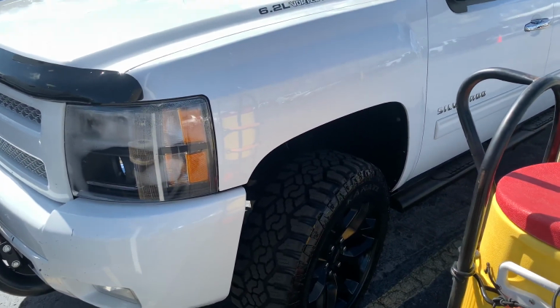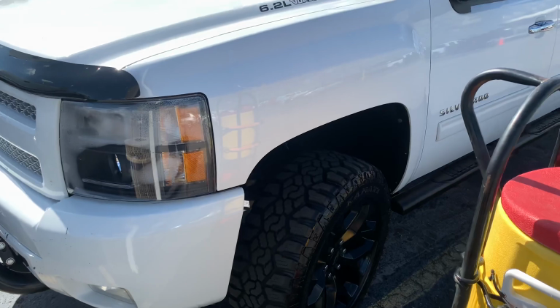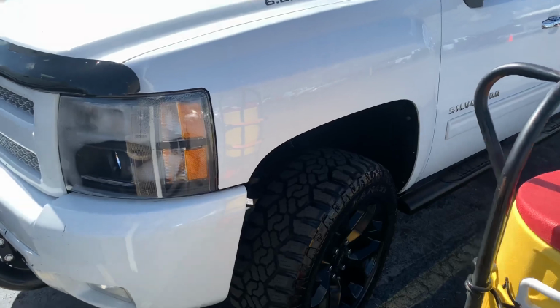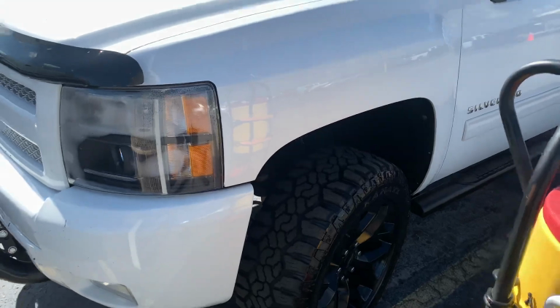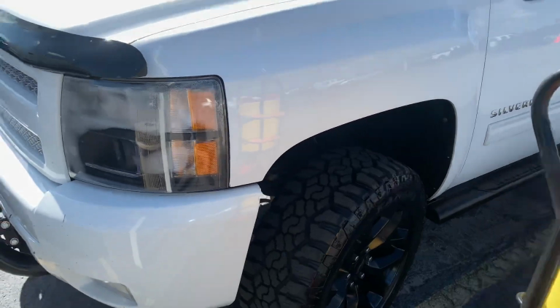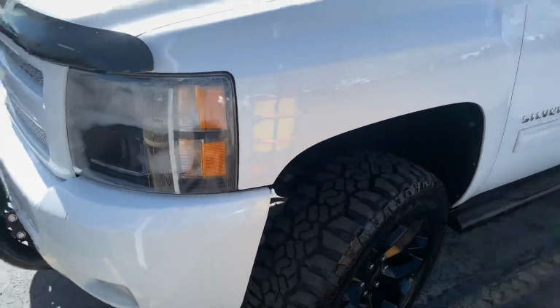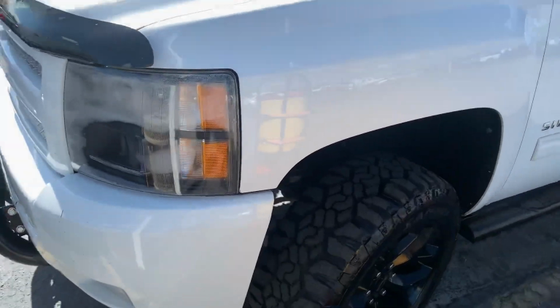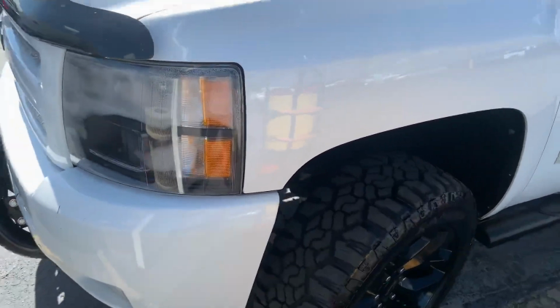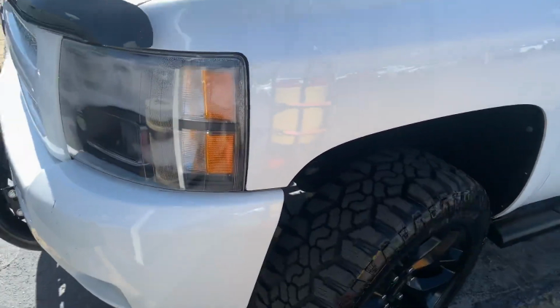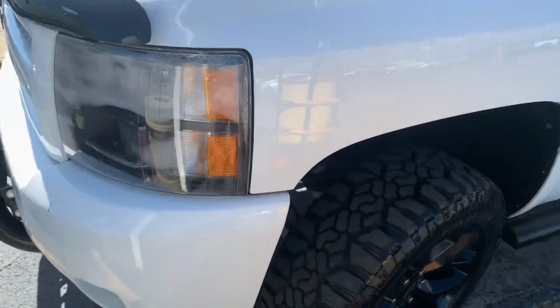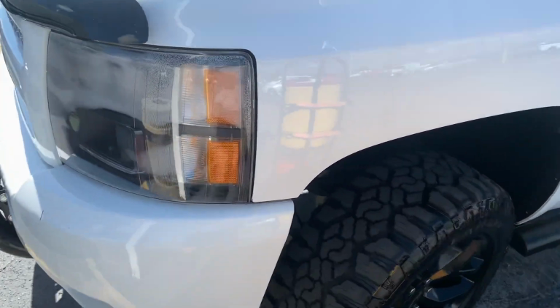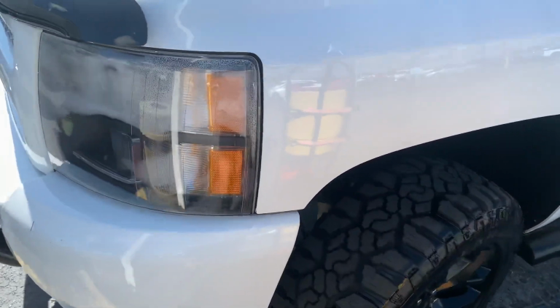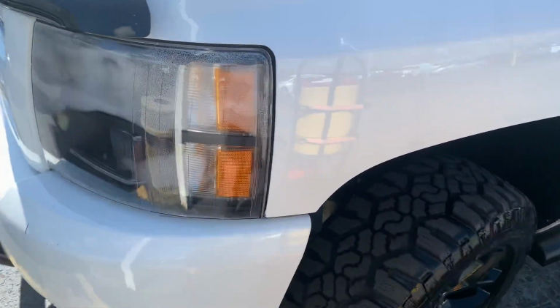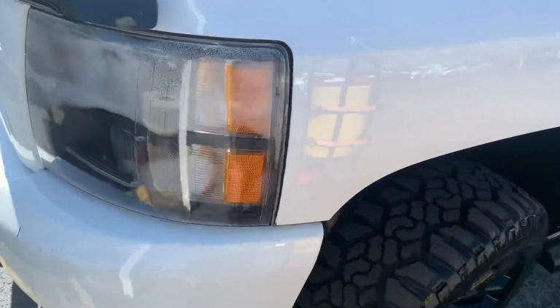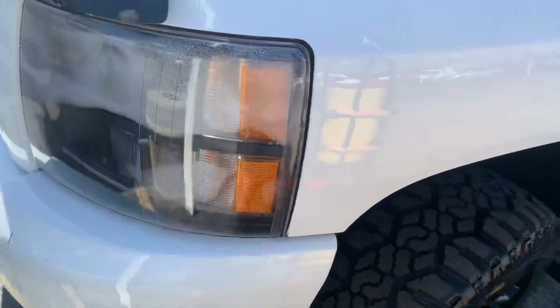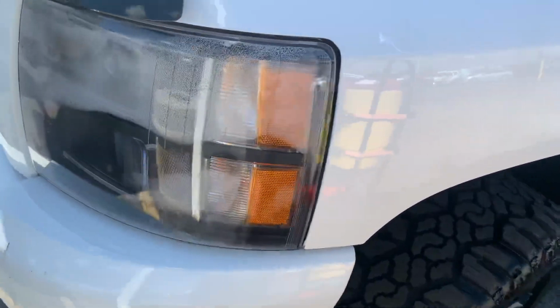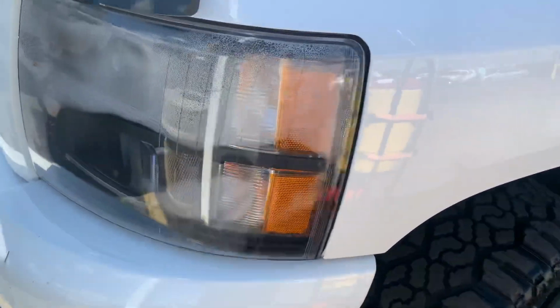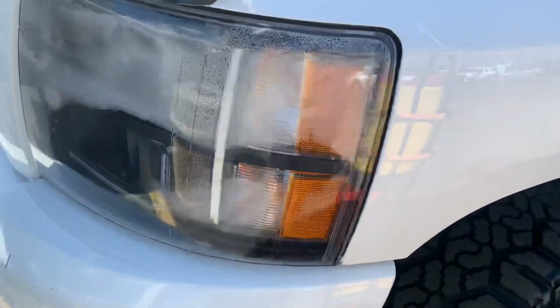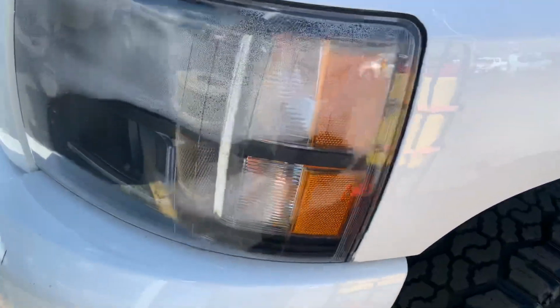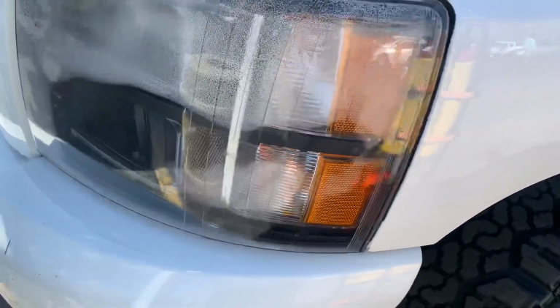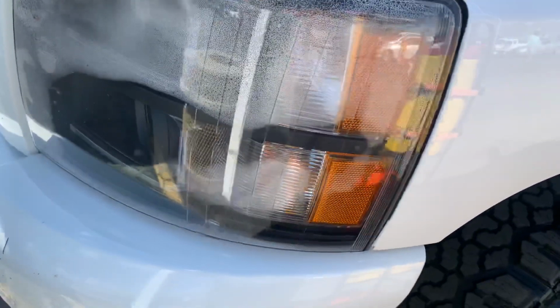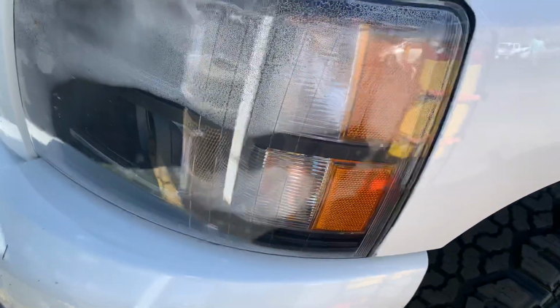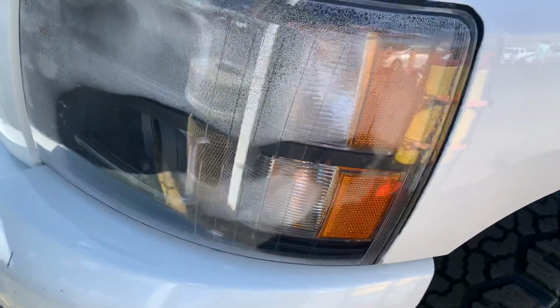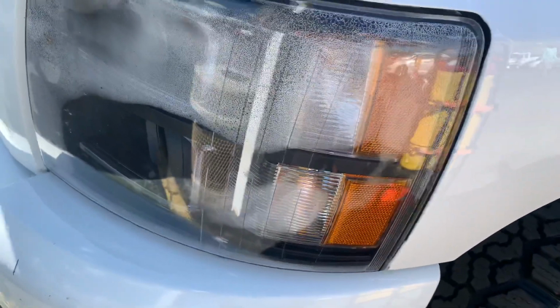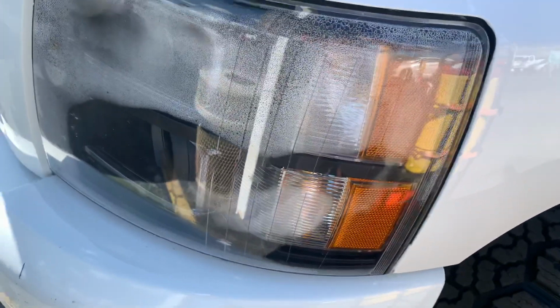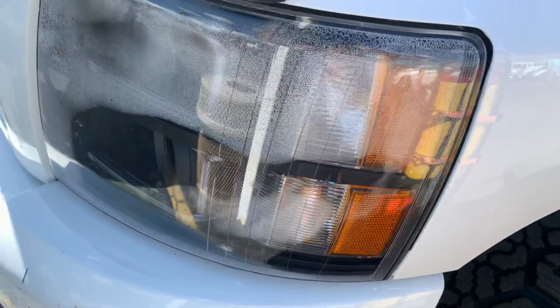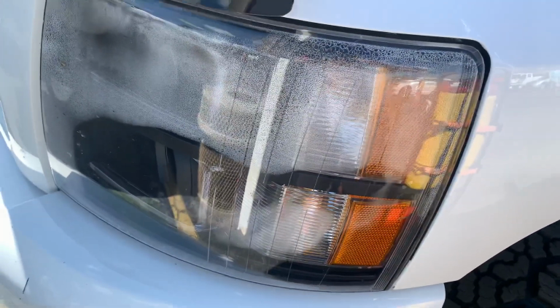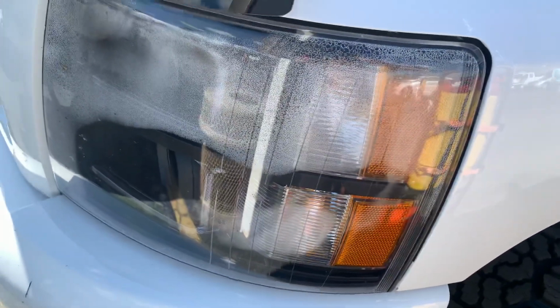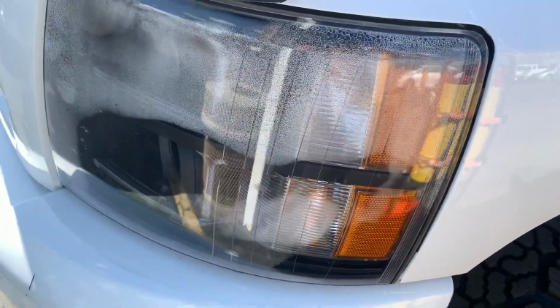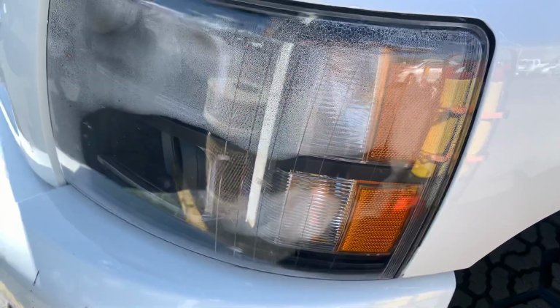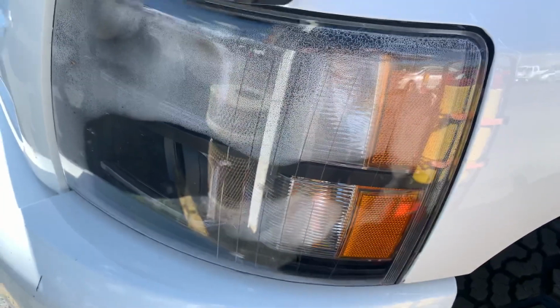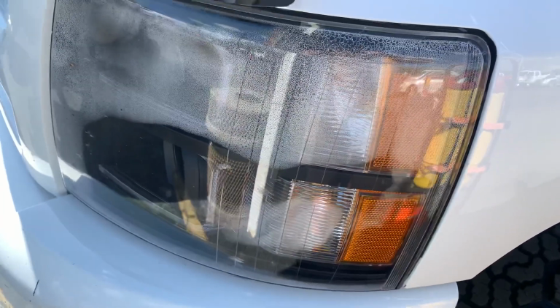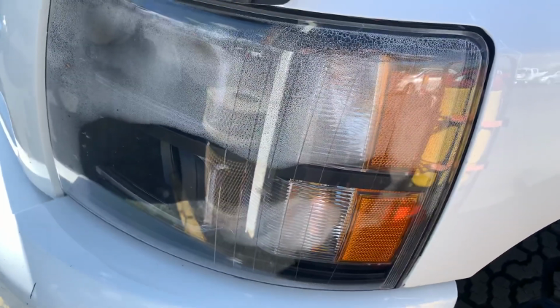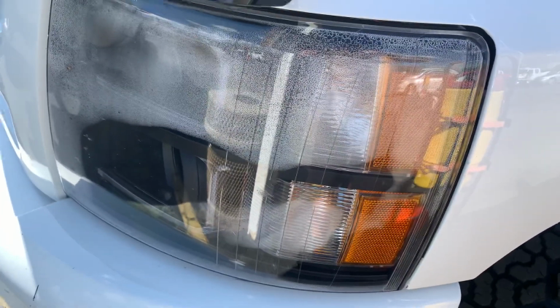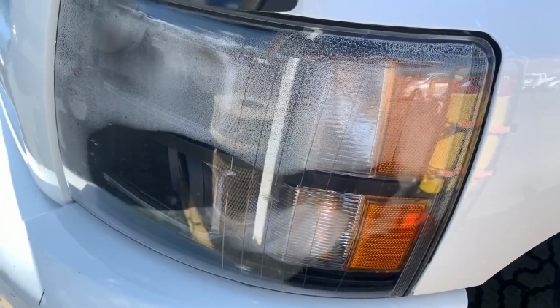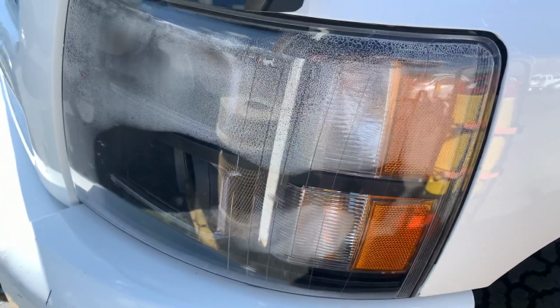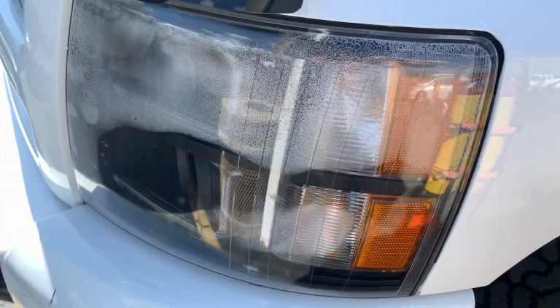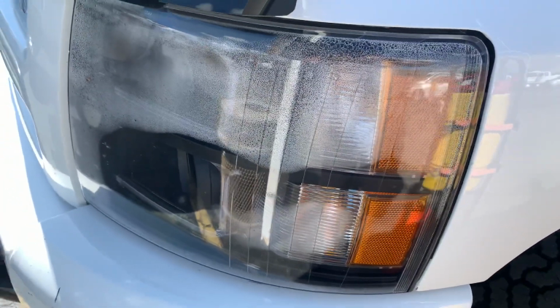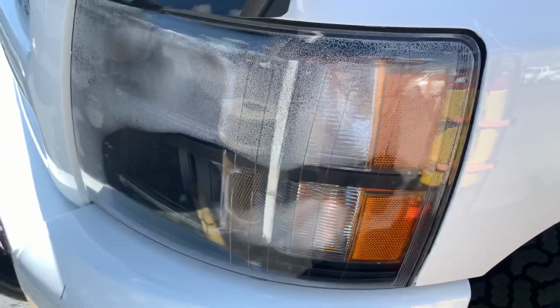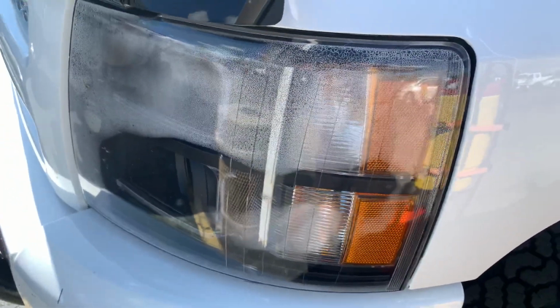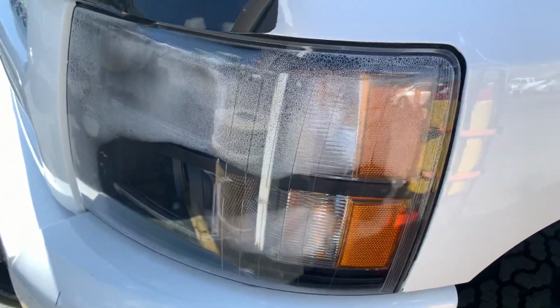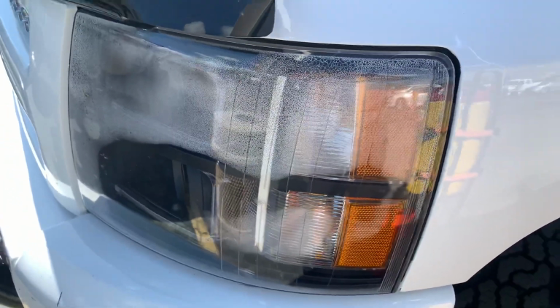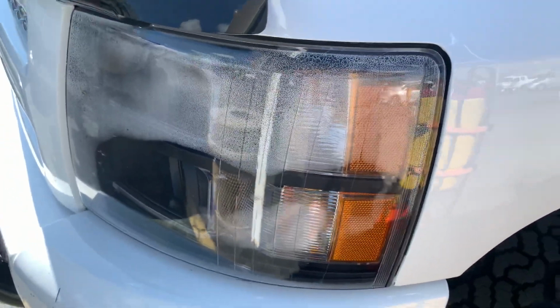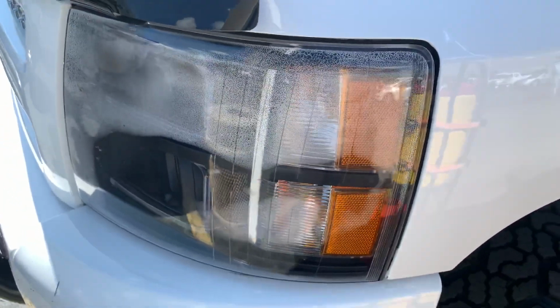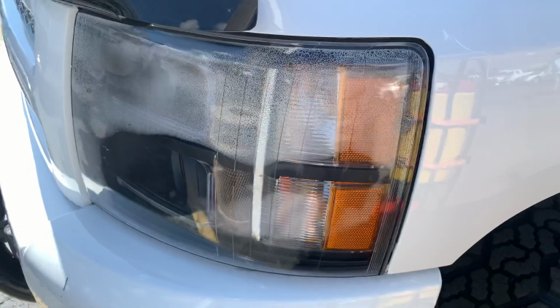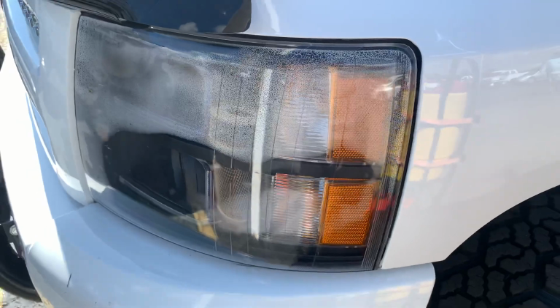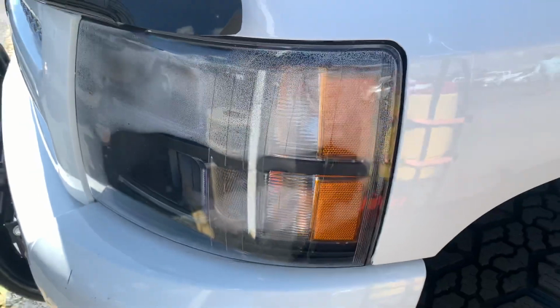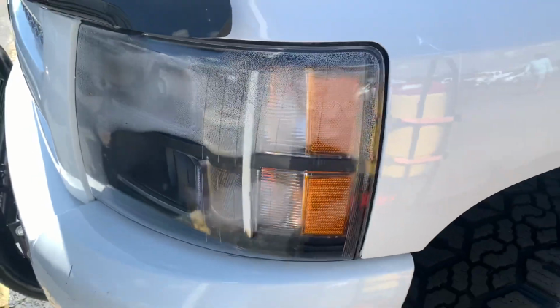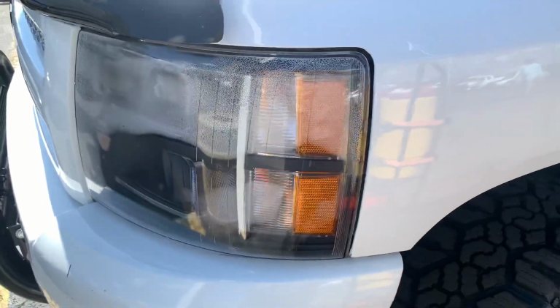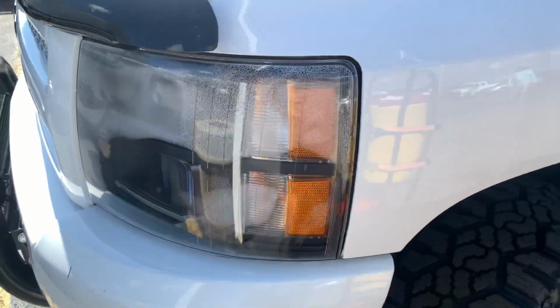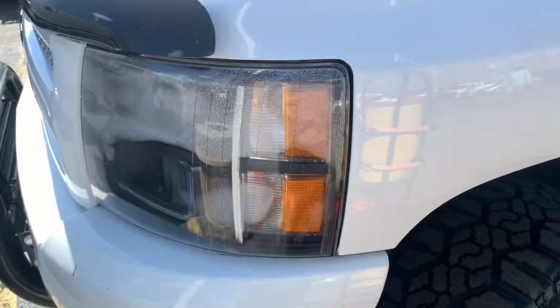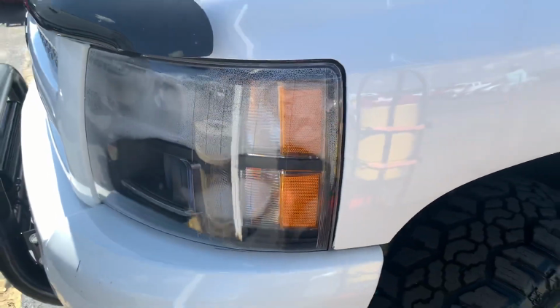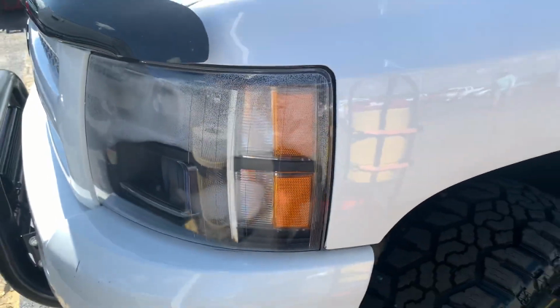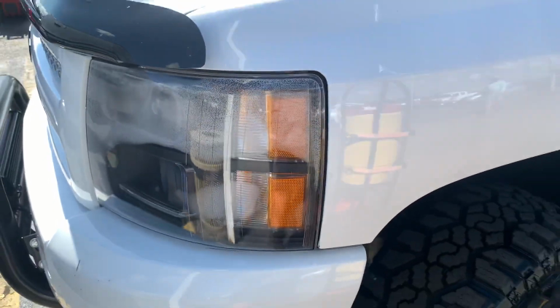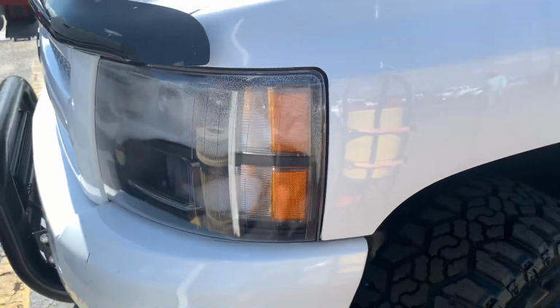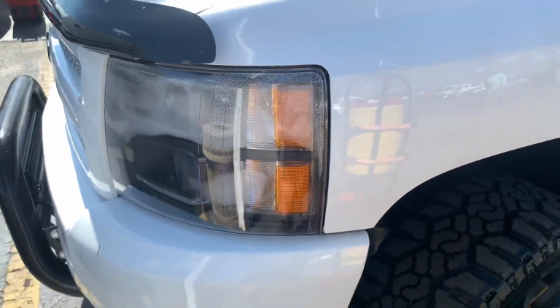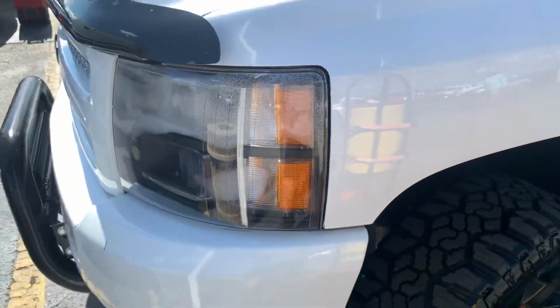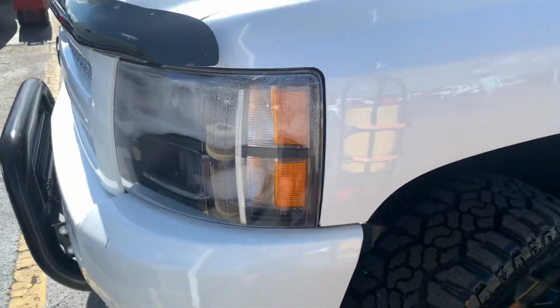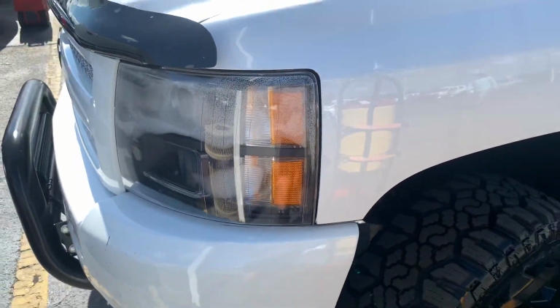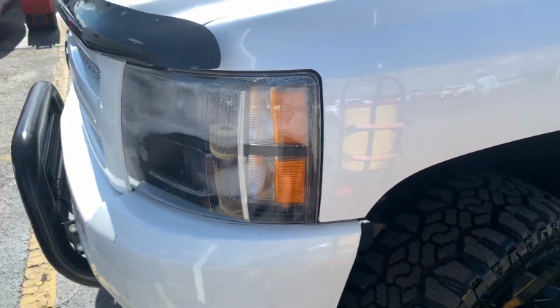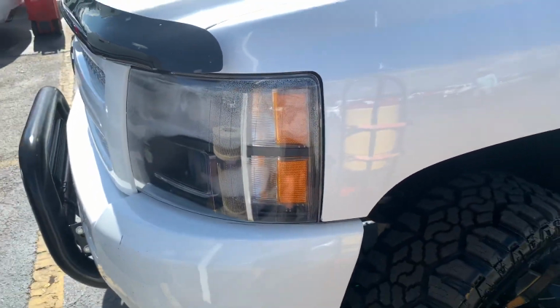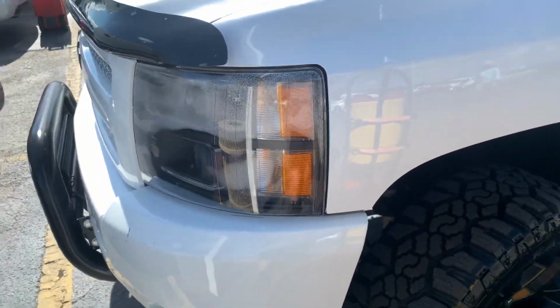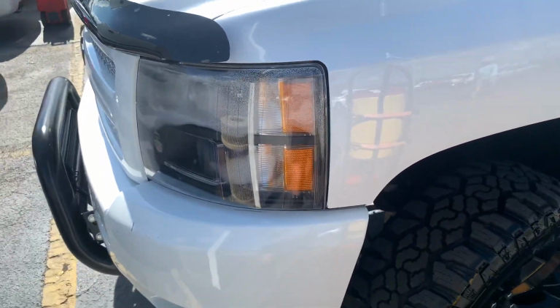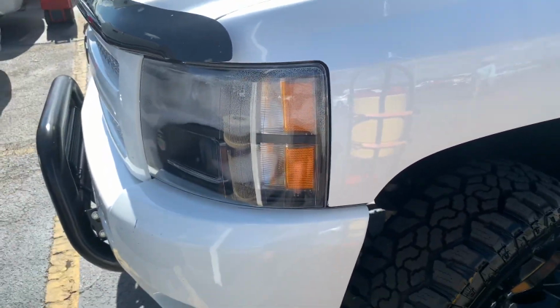It looks like the headlight has some condensation in it. Anytime you get aftermarket headlights and you go cheaper, you're going to get condensation in them most of the time, unfortunately.